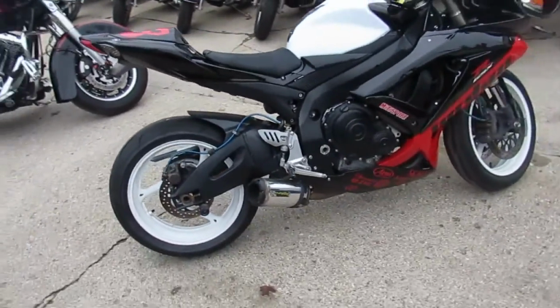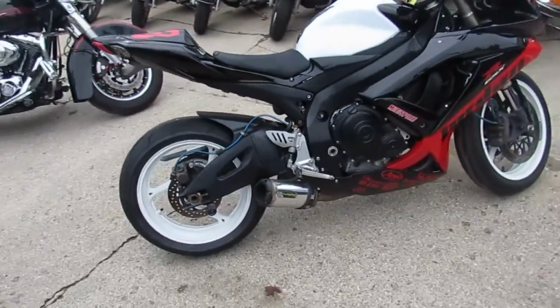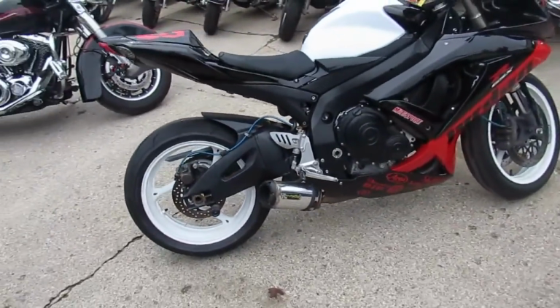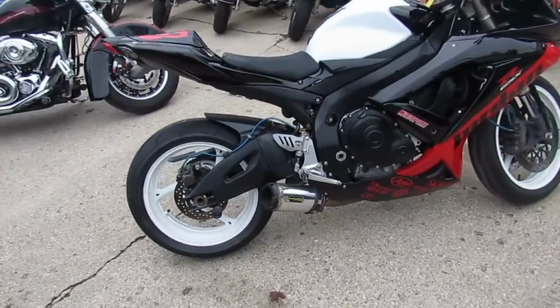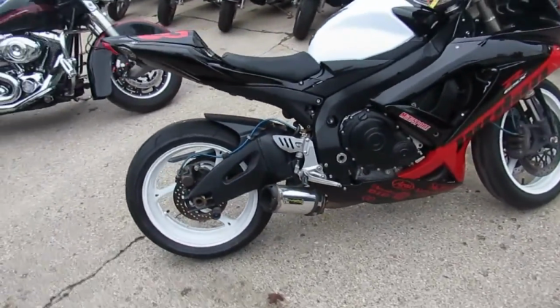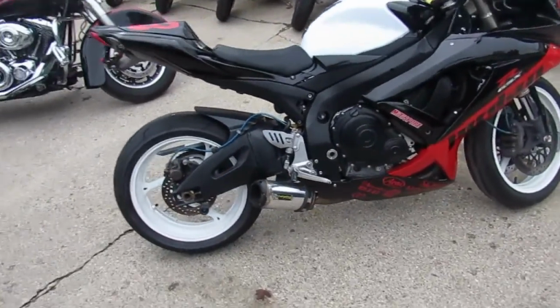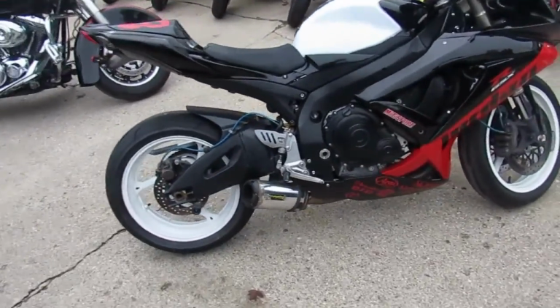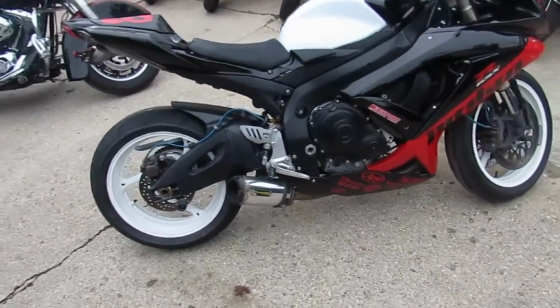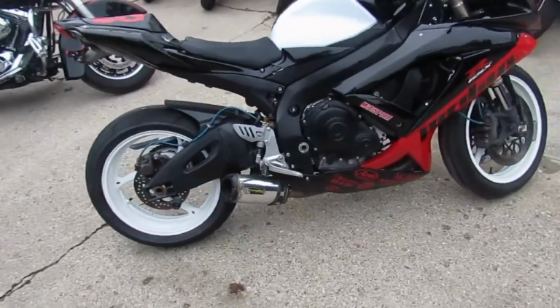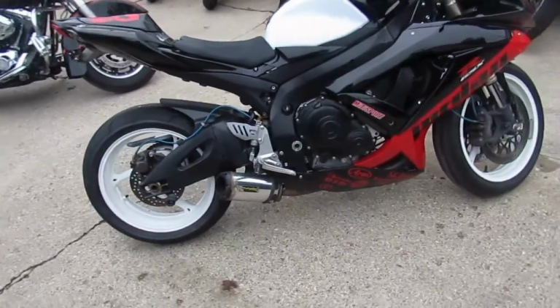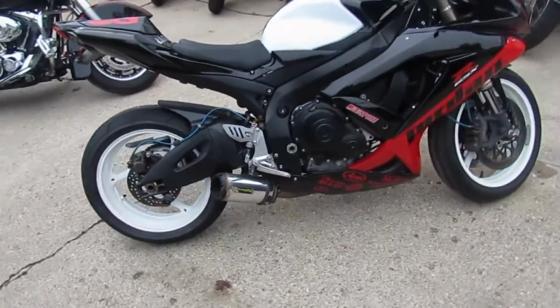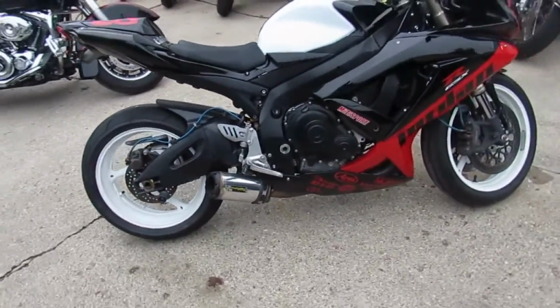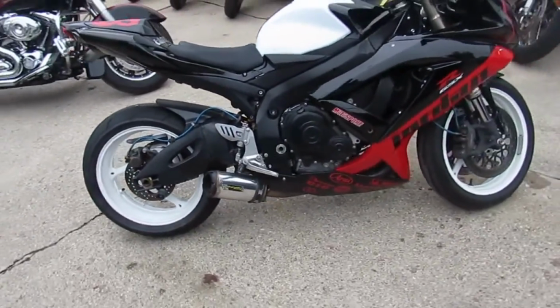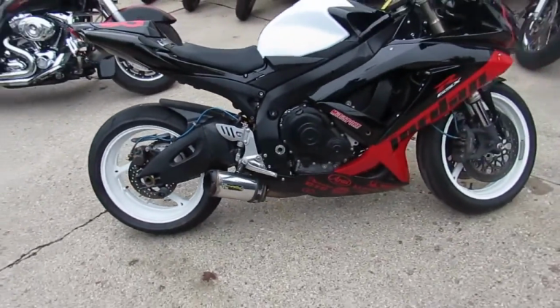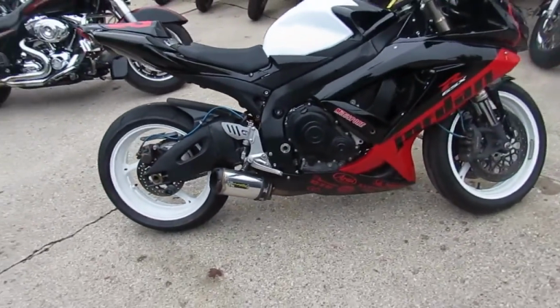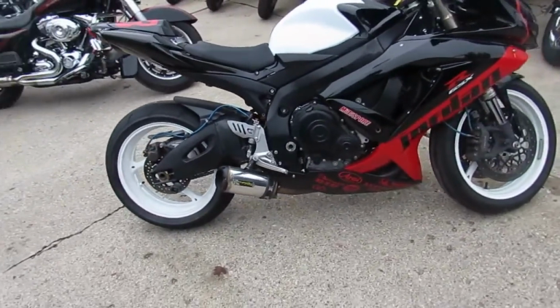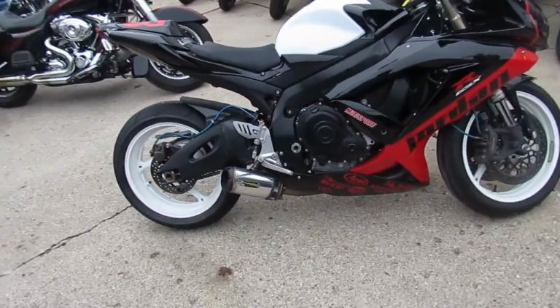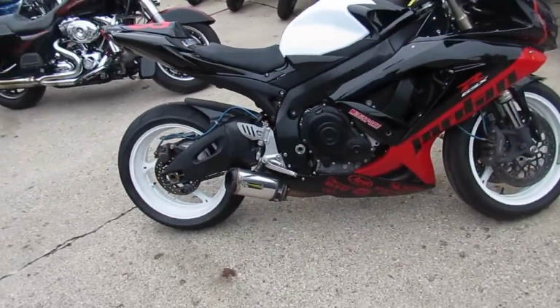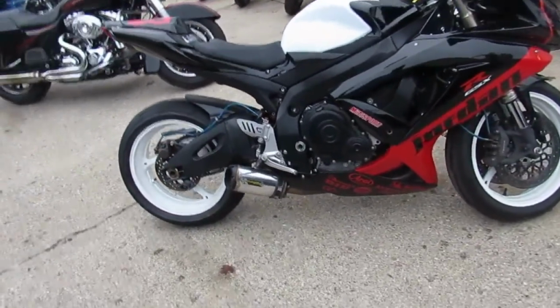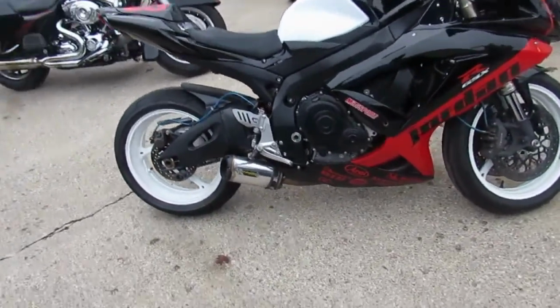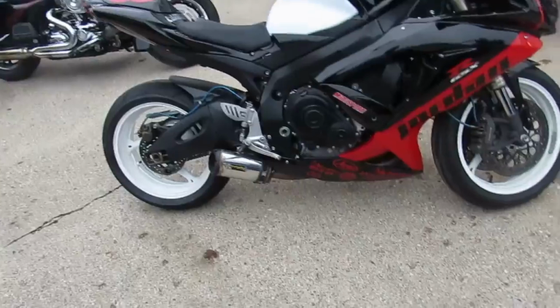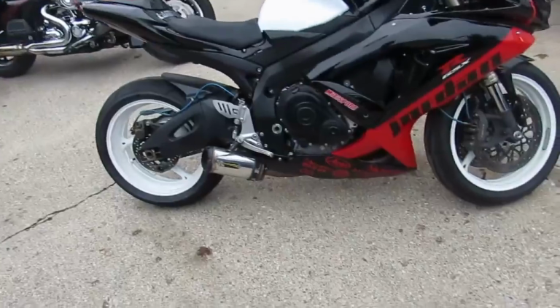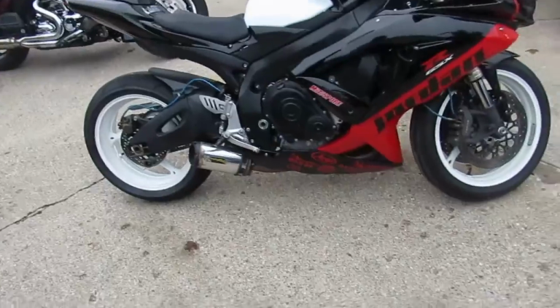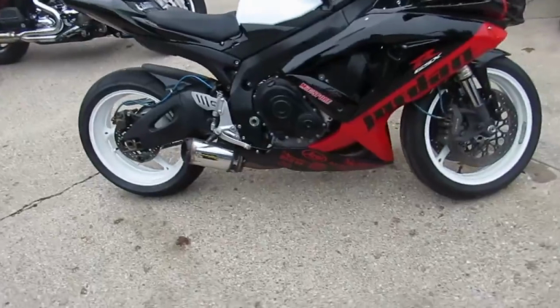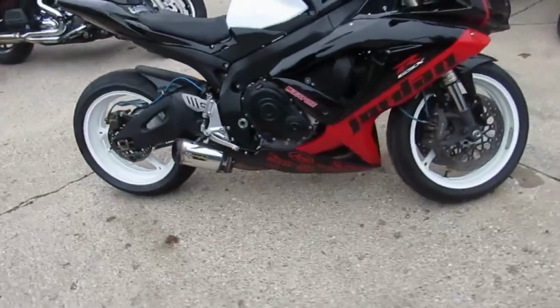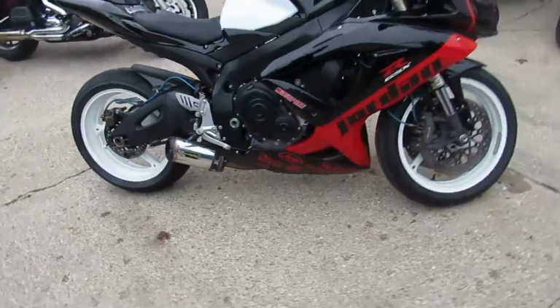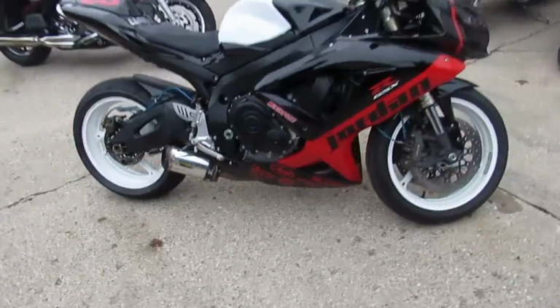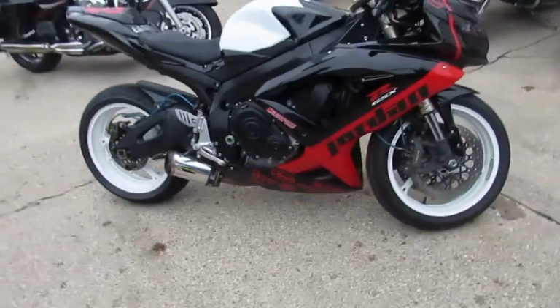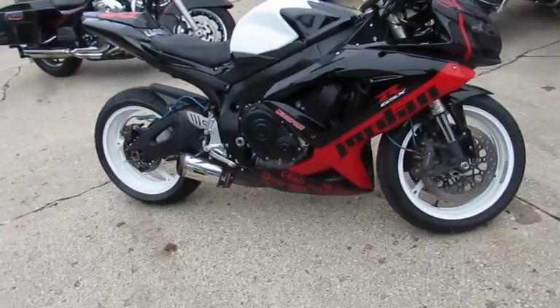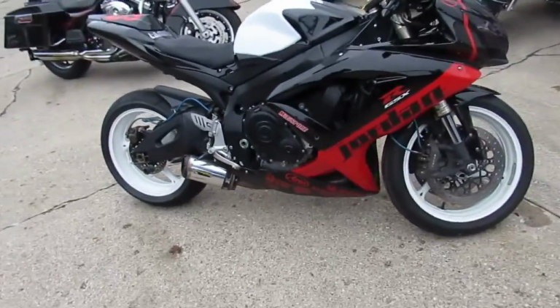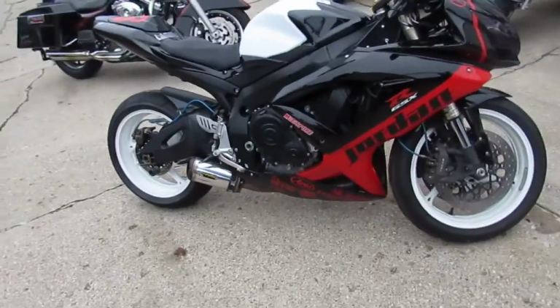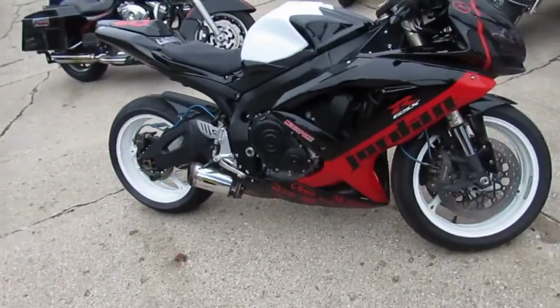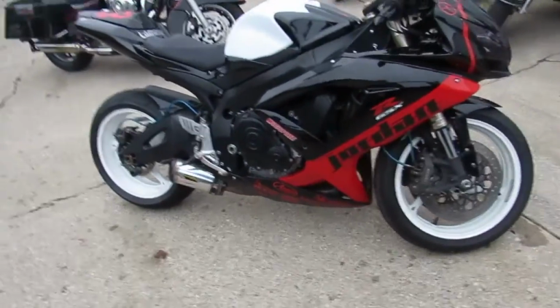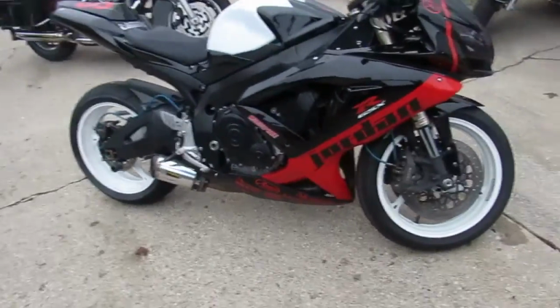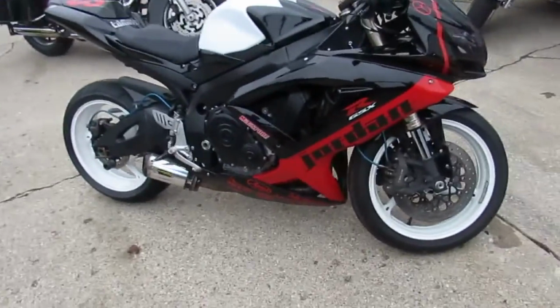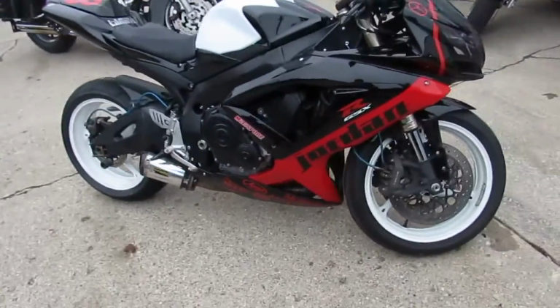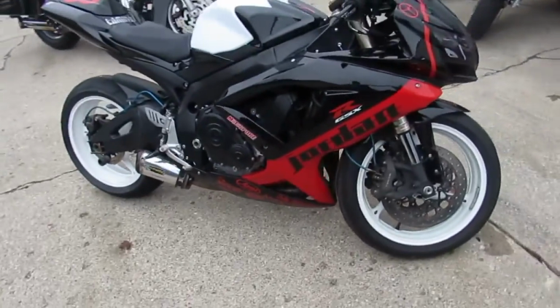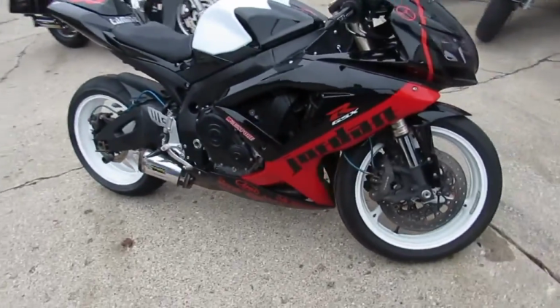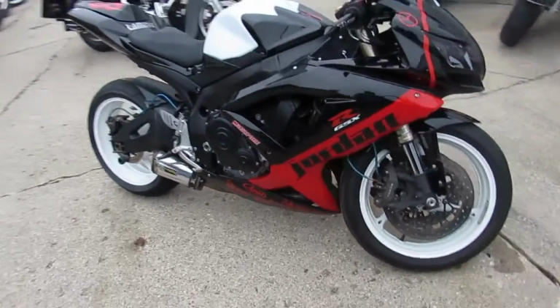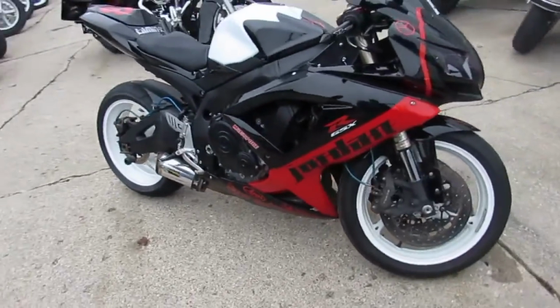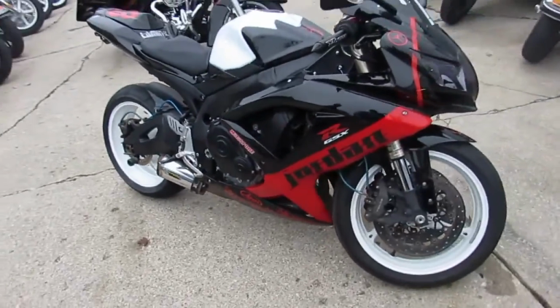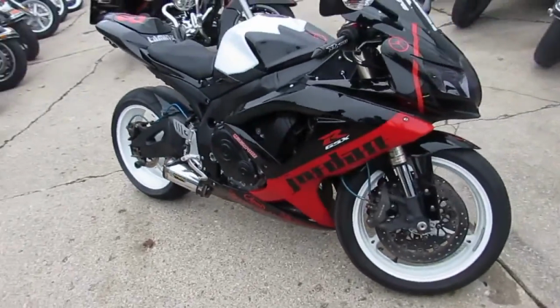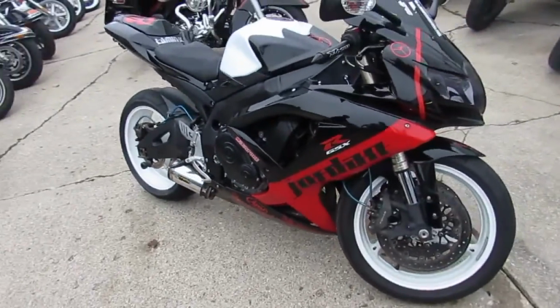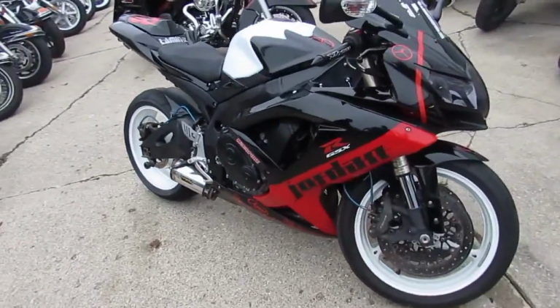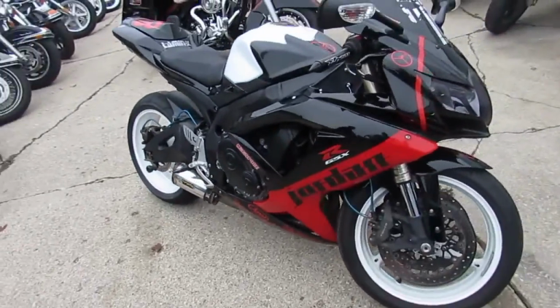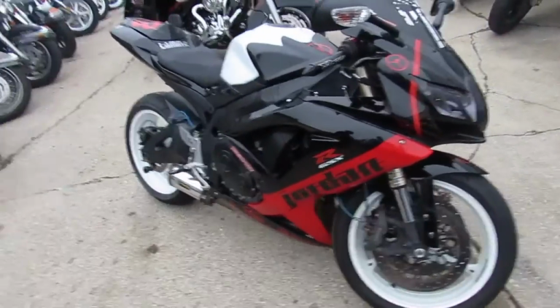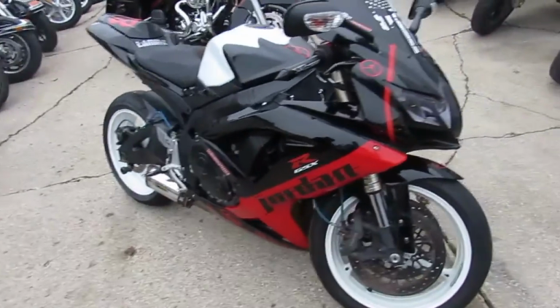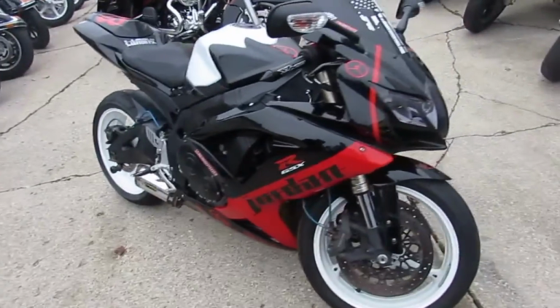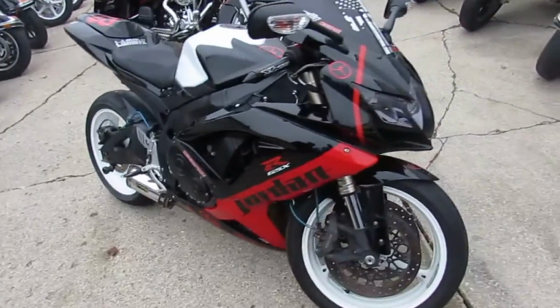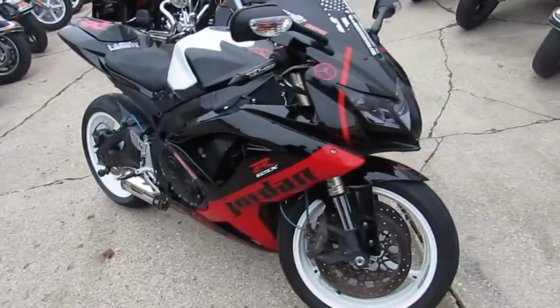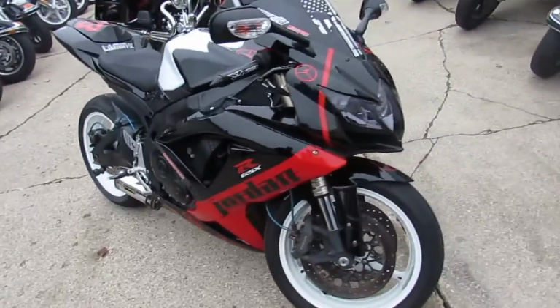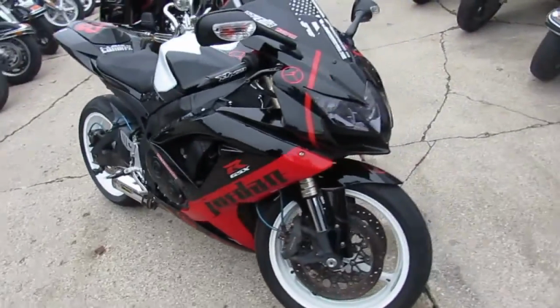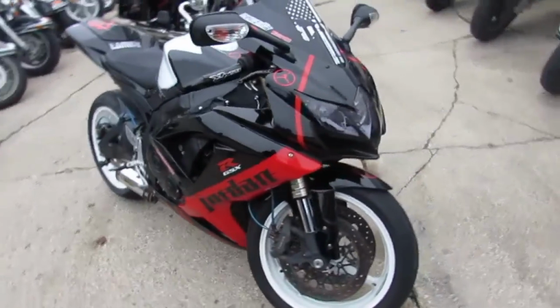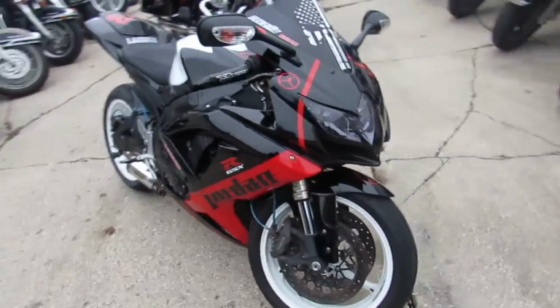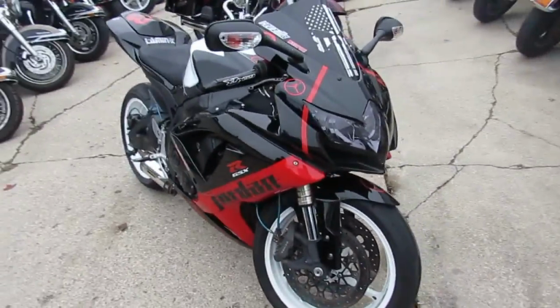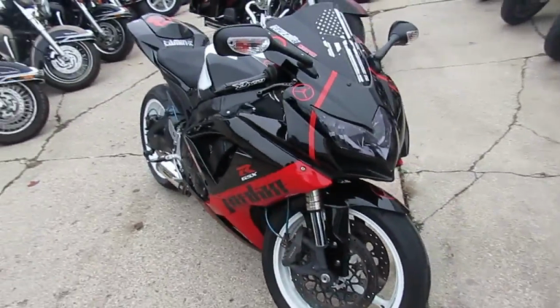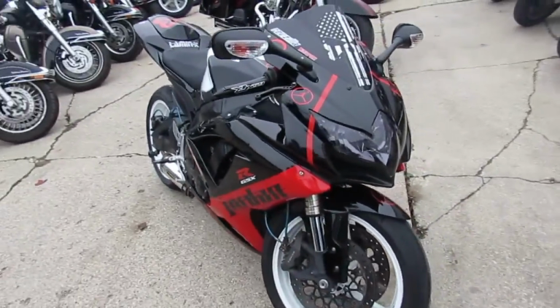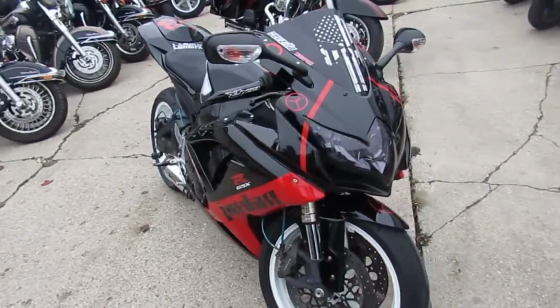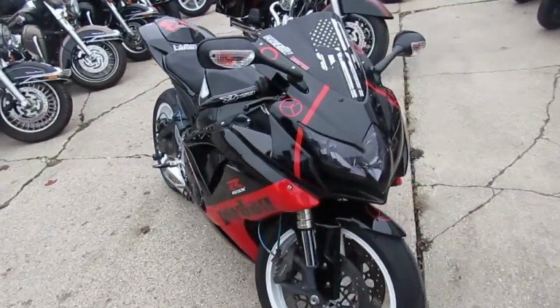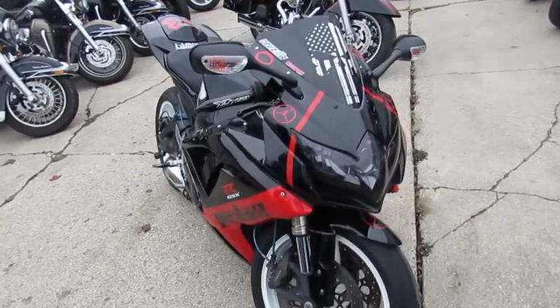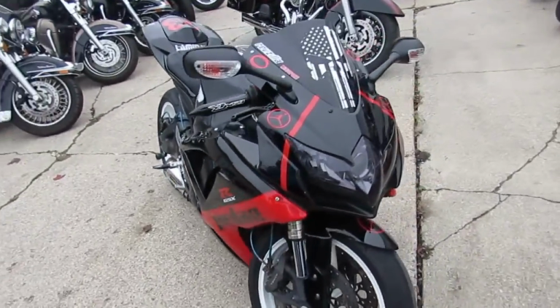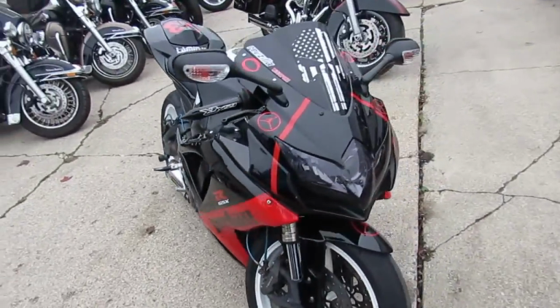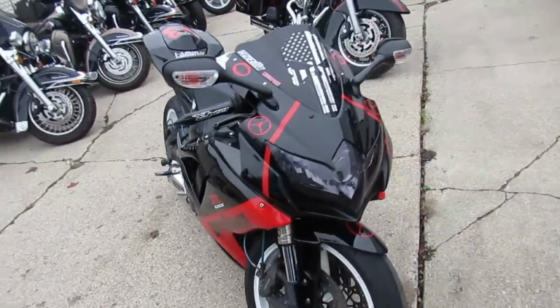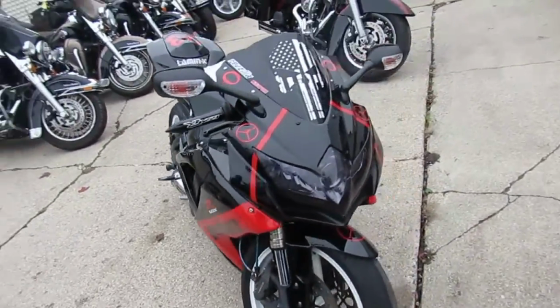One we're doing a video on is a 2008 Suzuki Gixxer 600. This bike only has 14,783 miles.